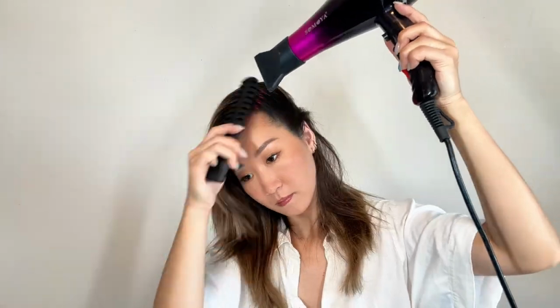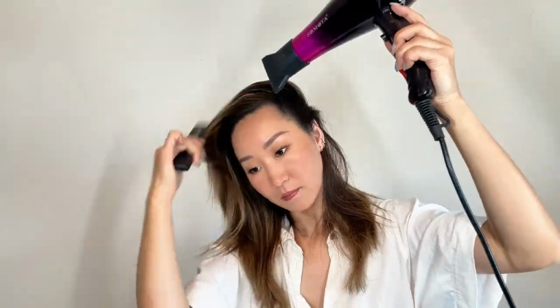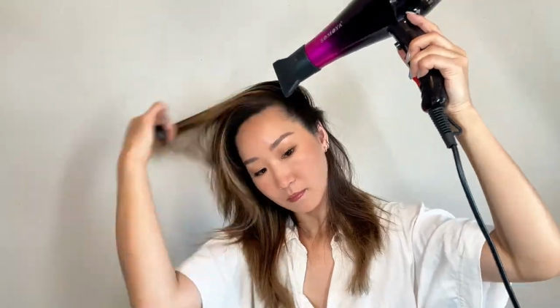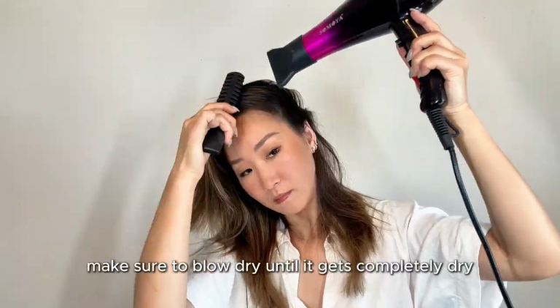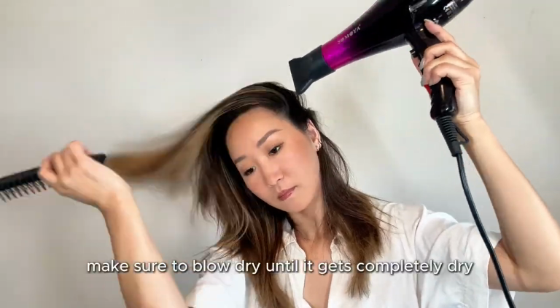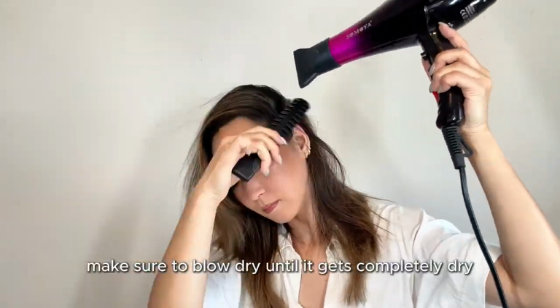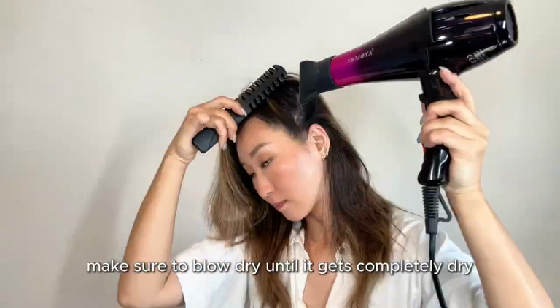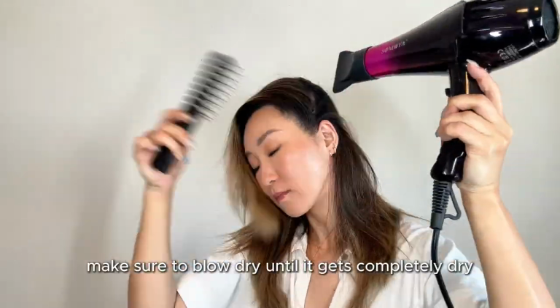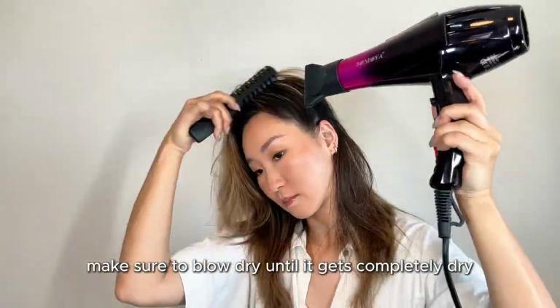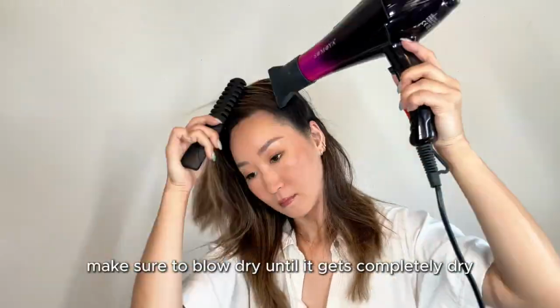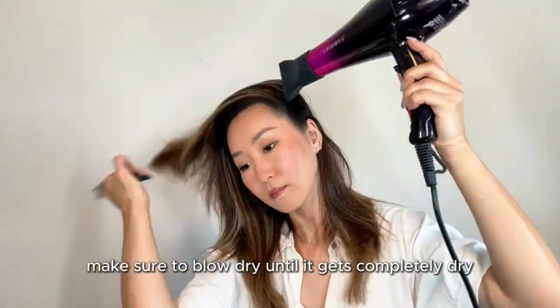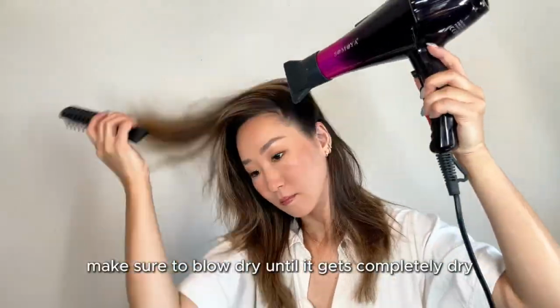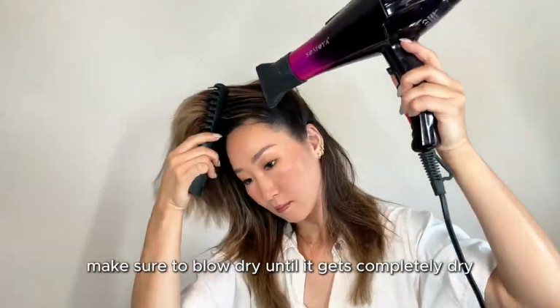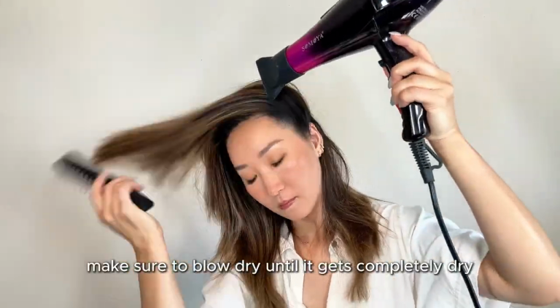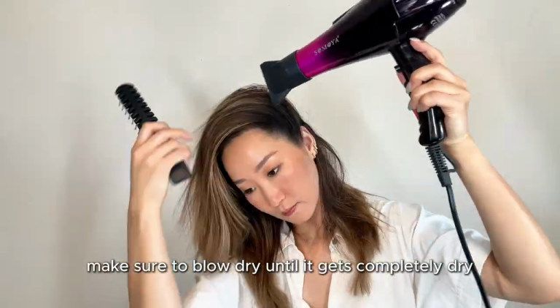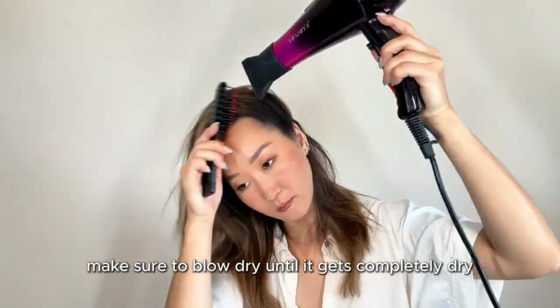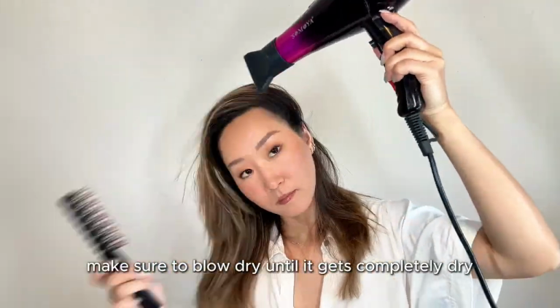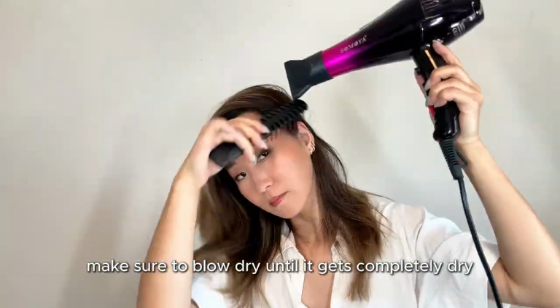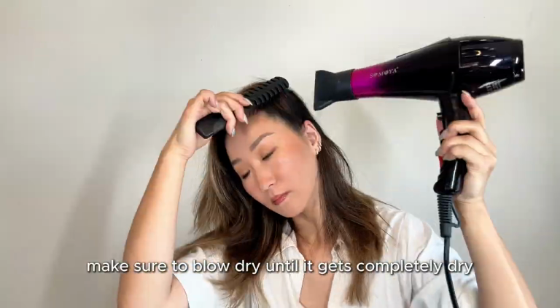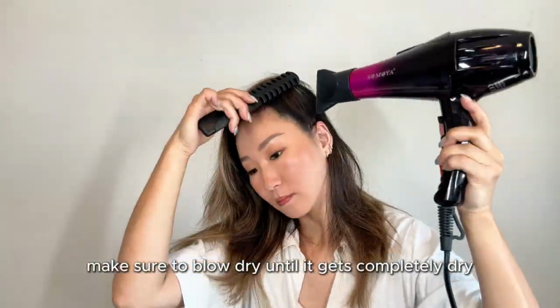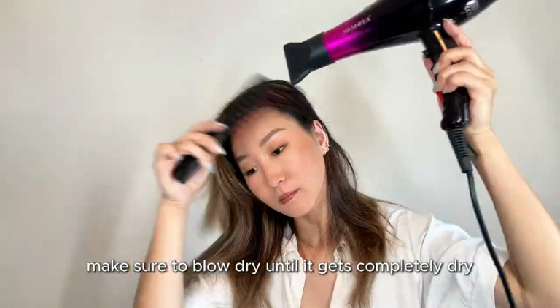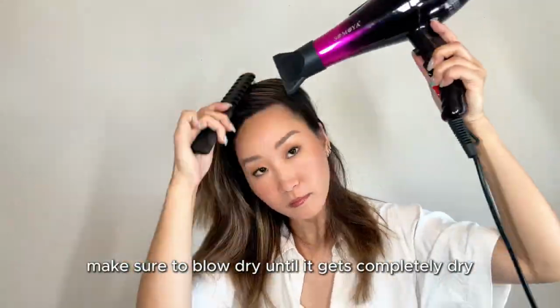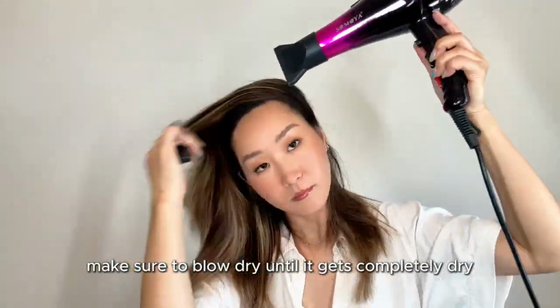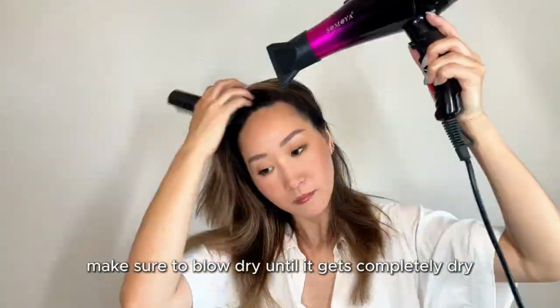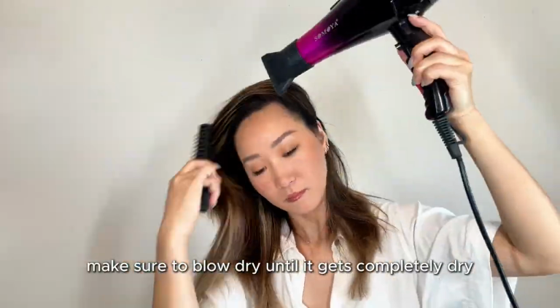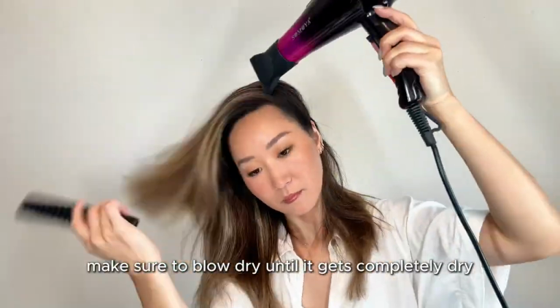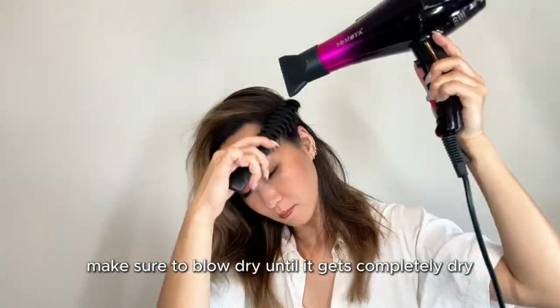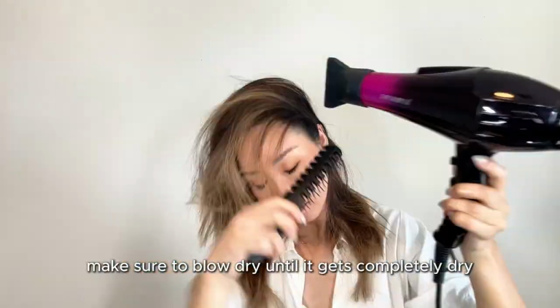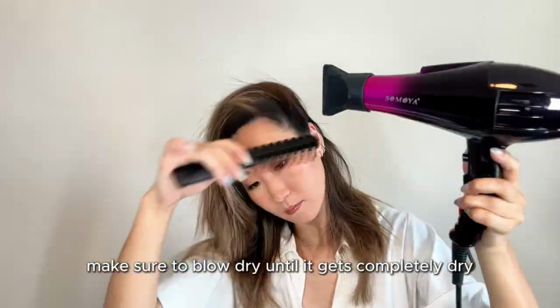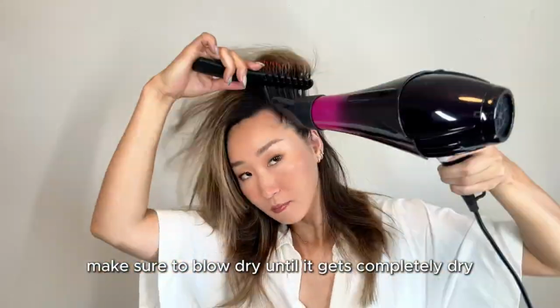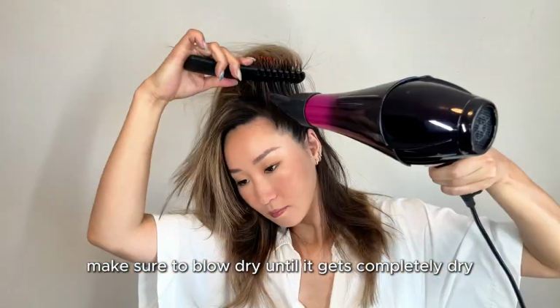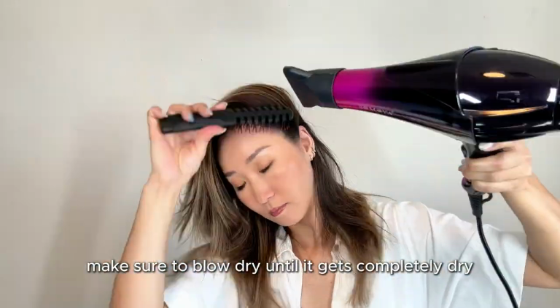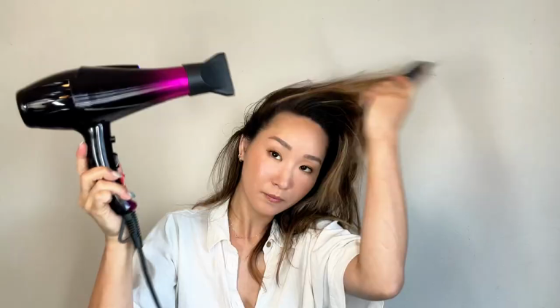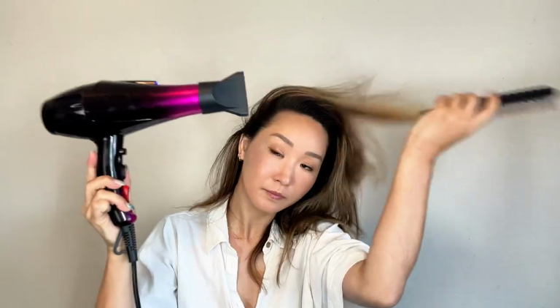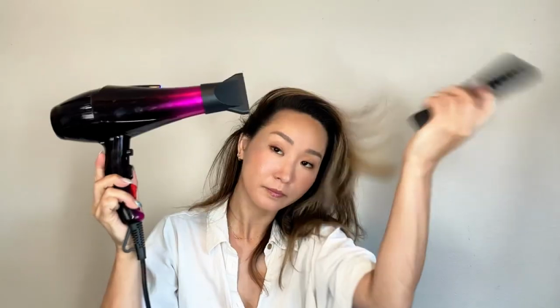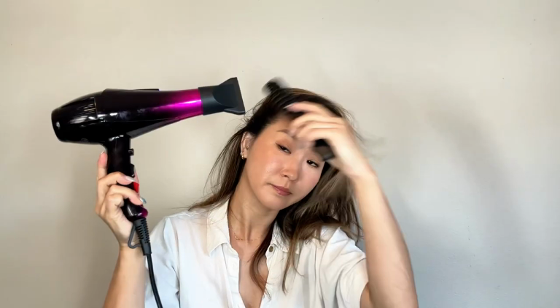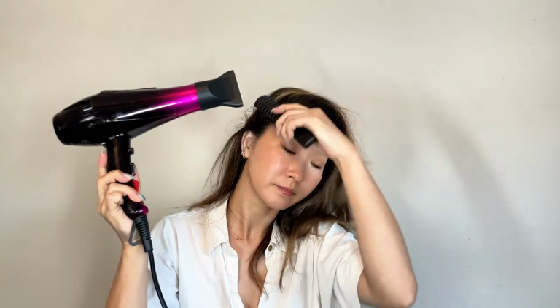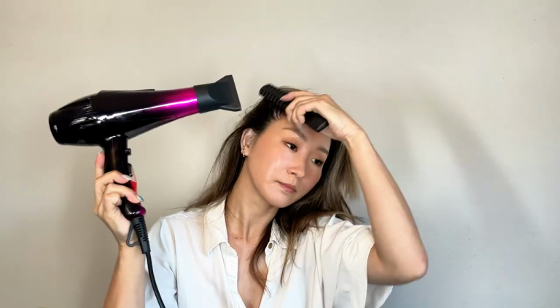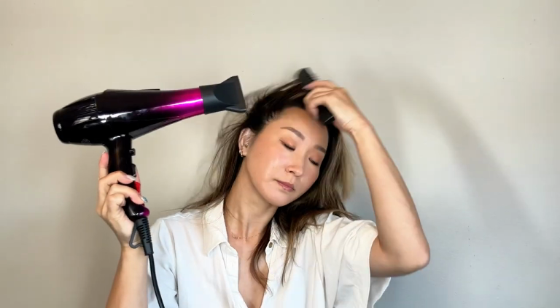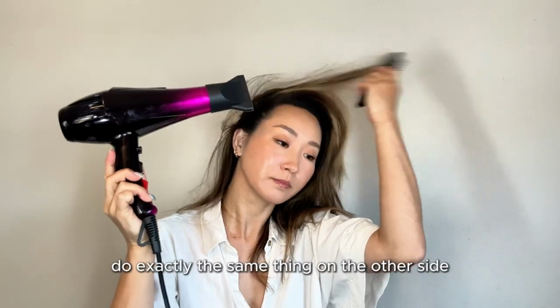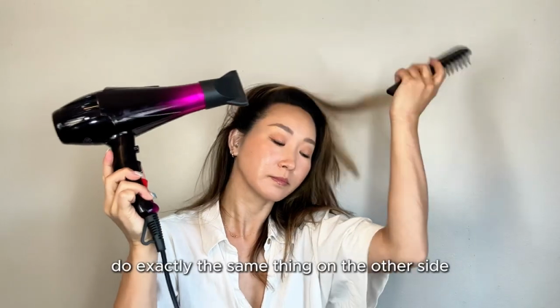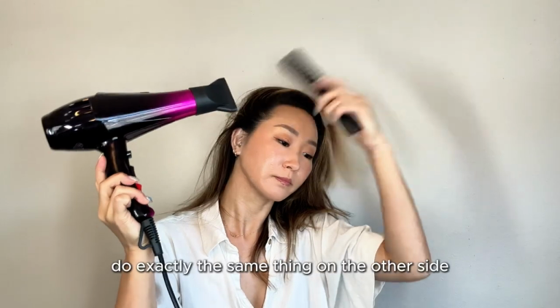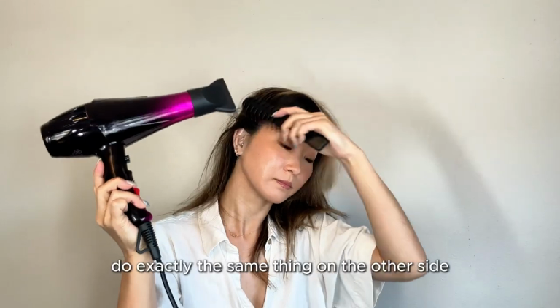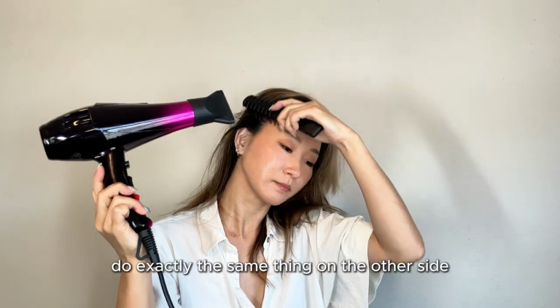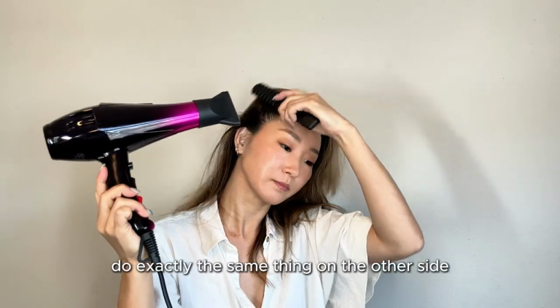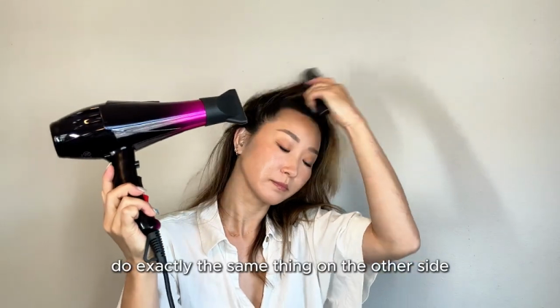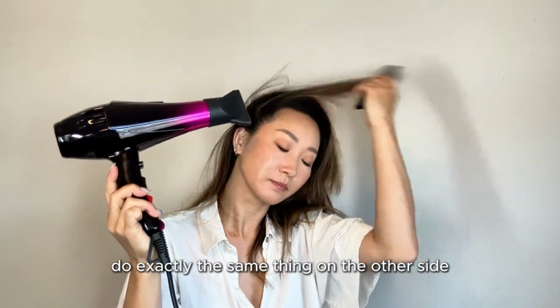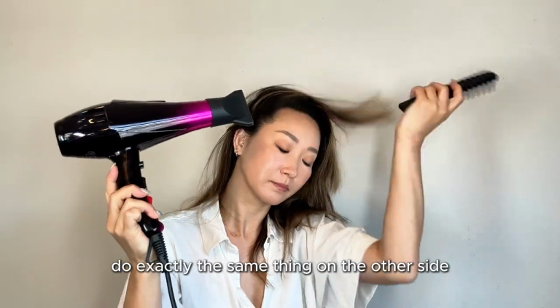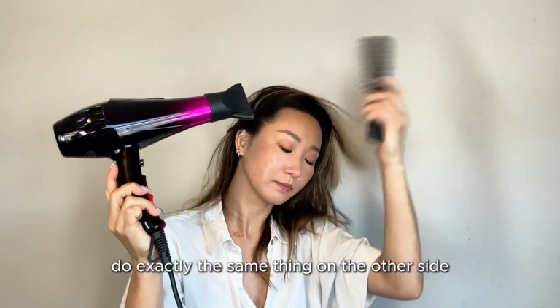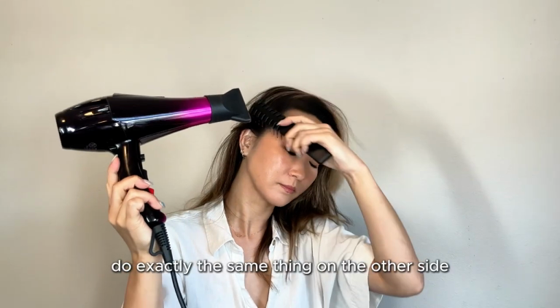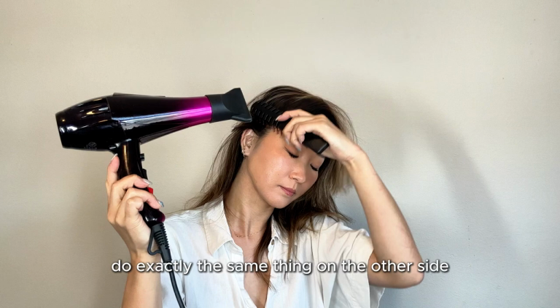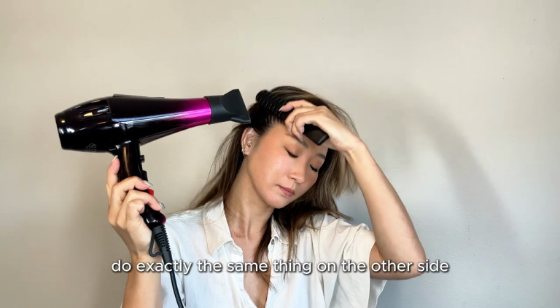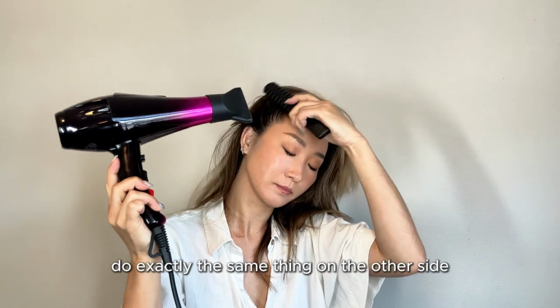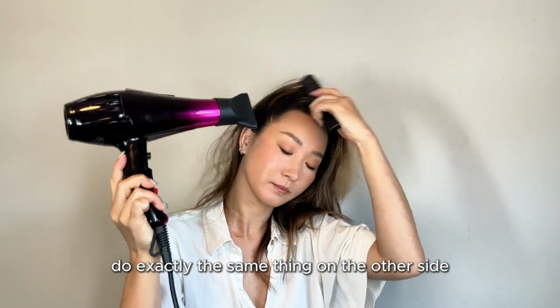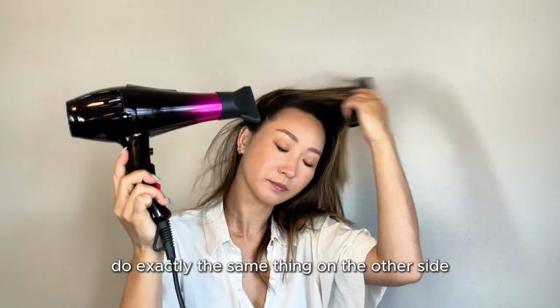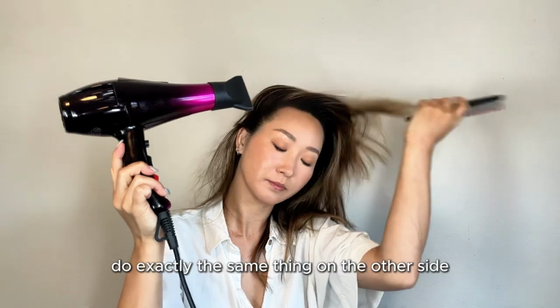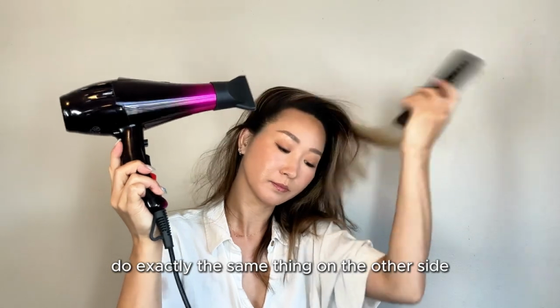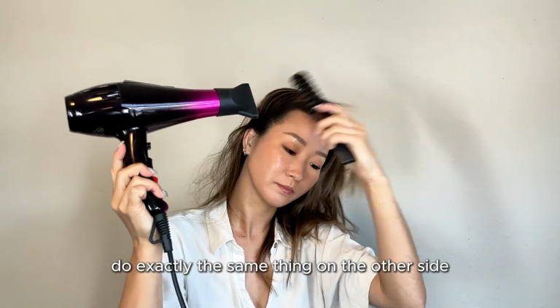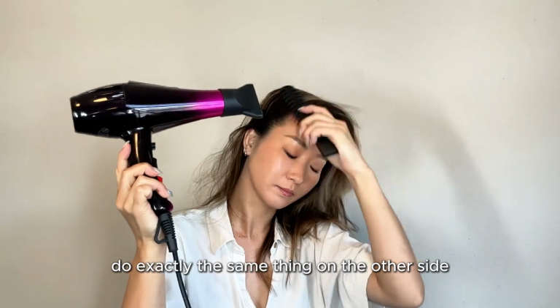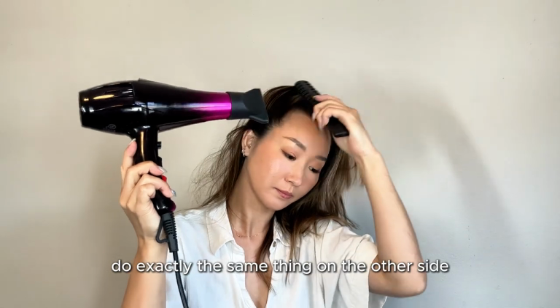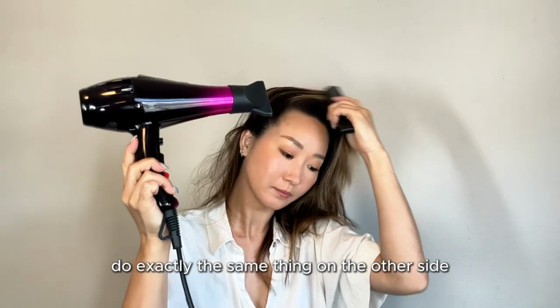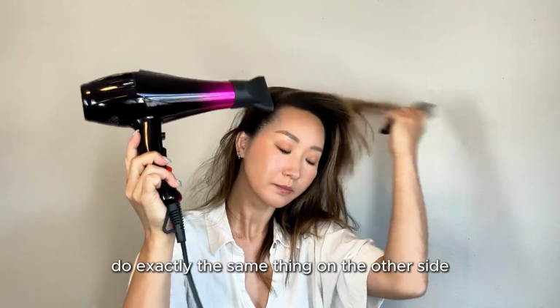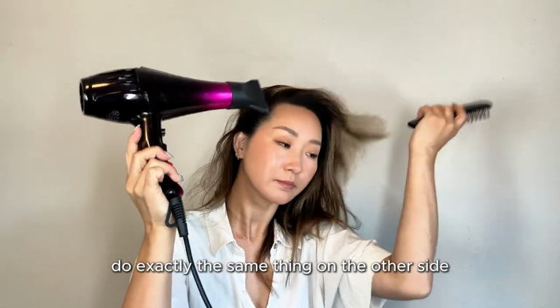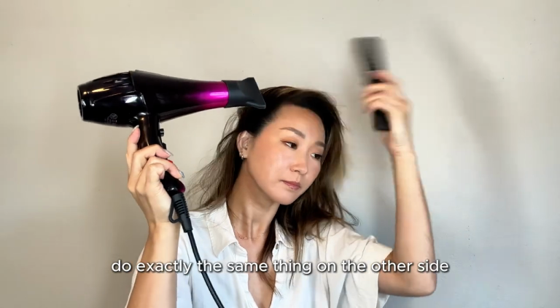Make sure to blow dry until it gets completely dry. Do exactly the same thing on the other side.